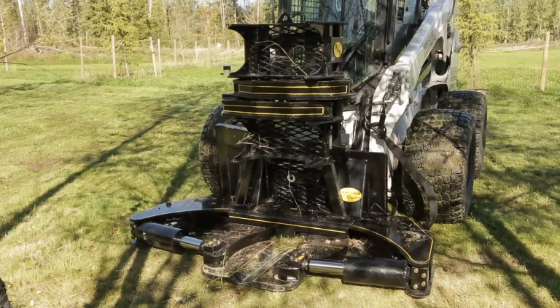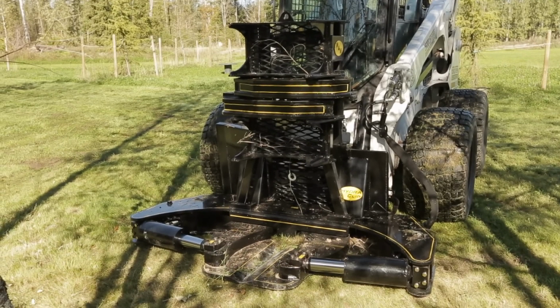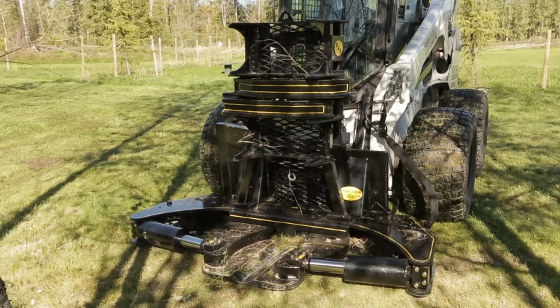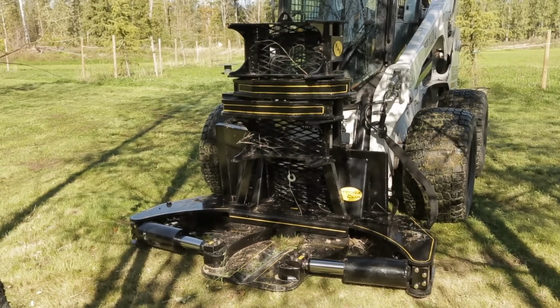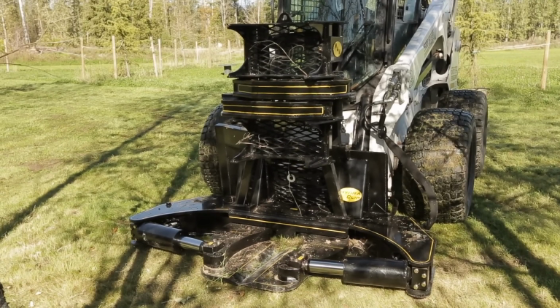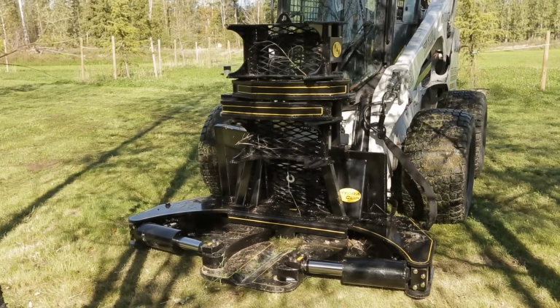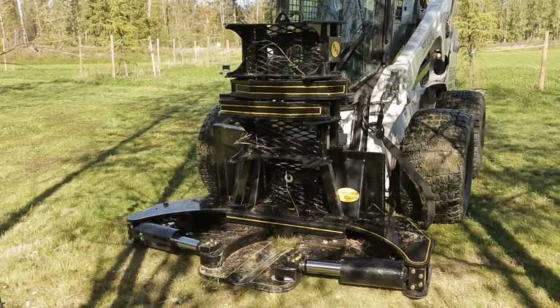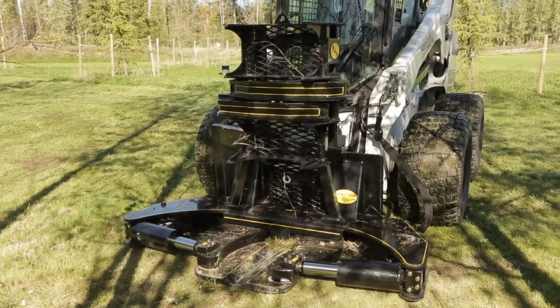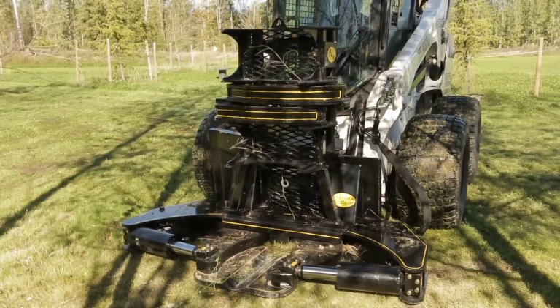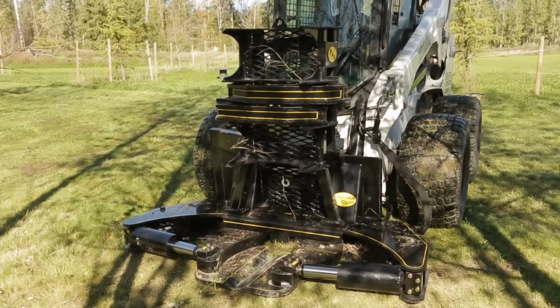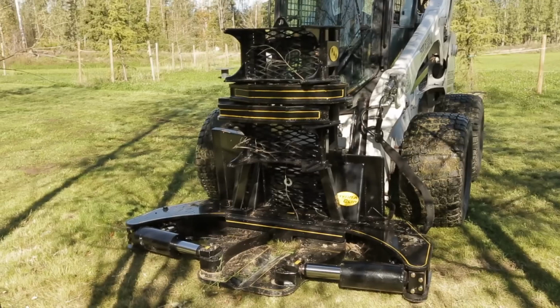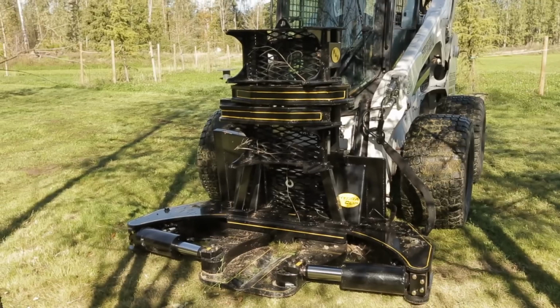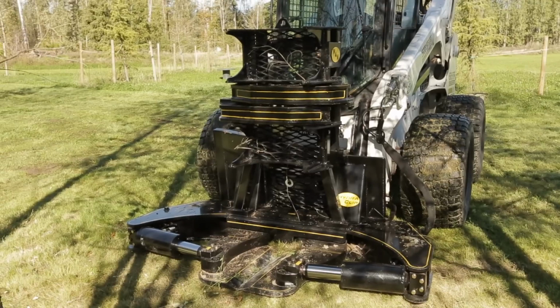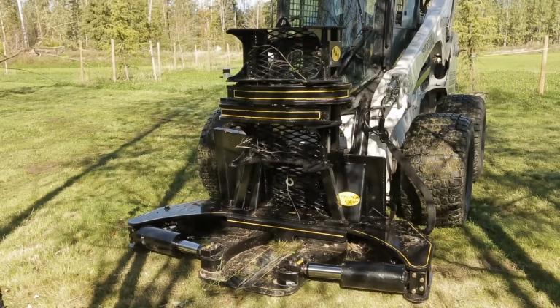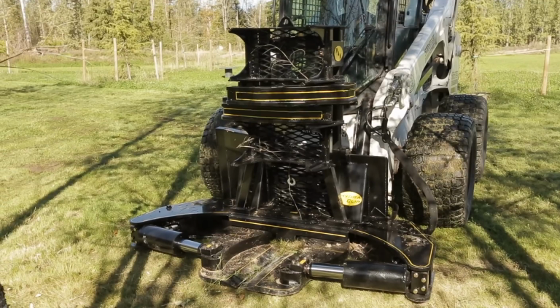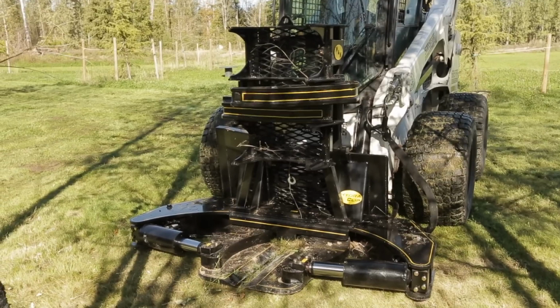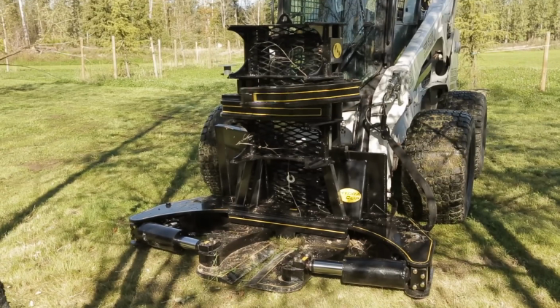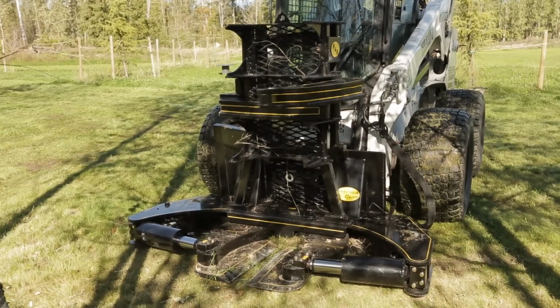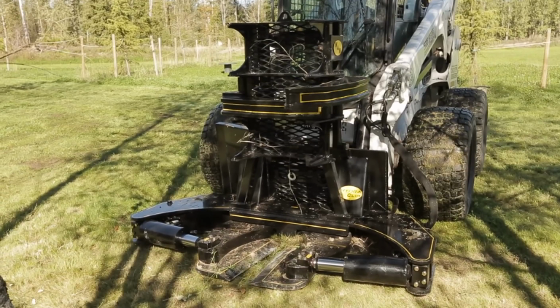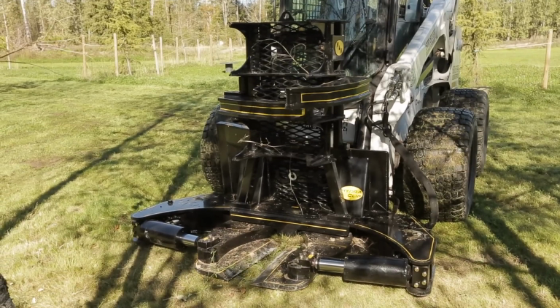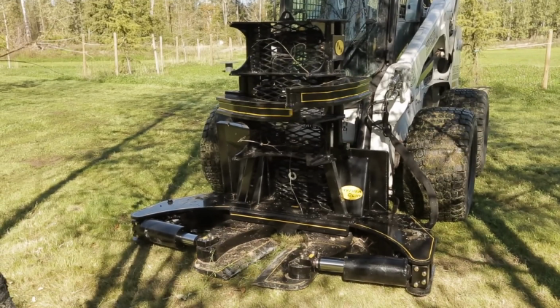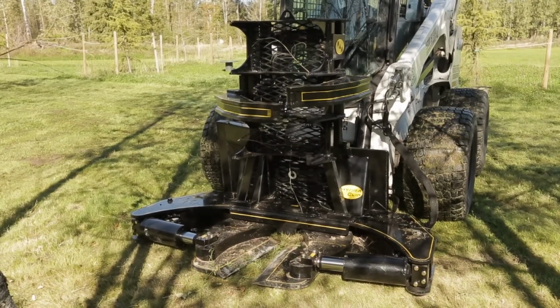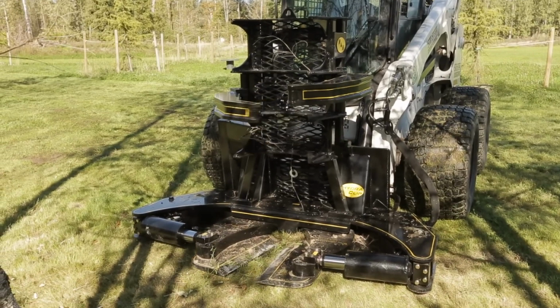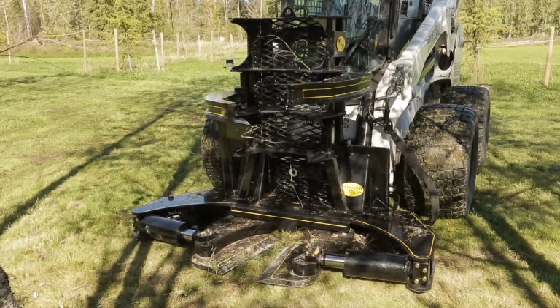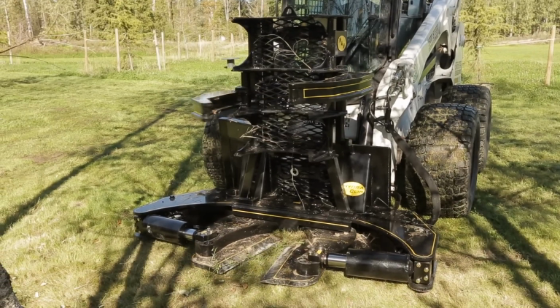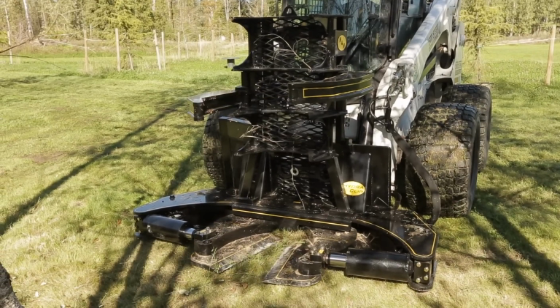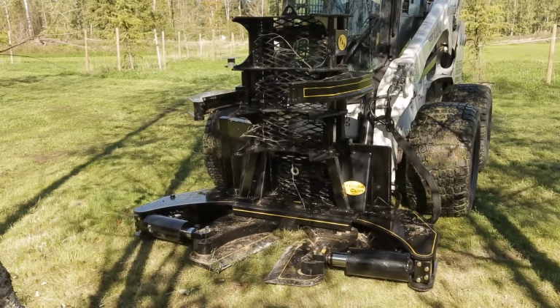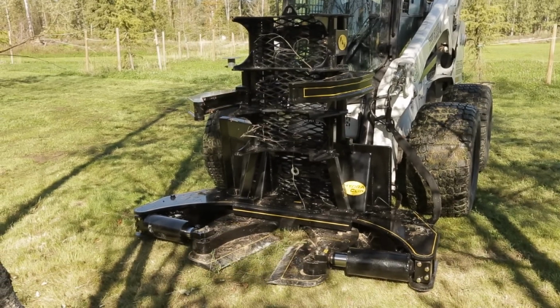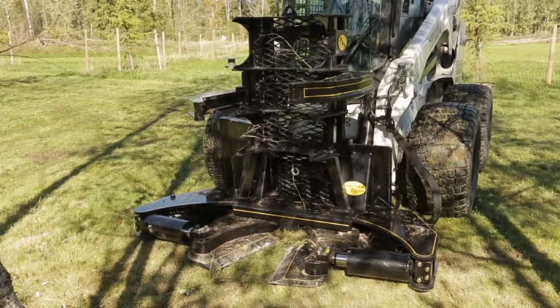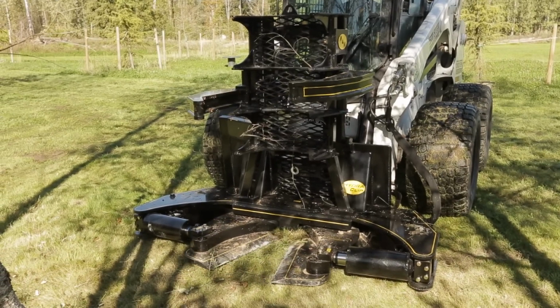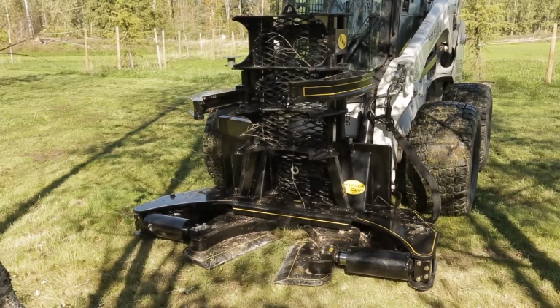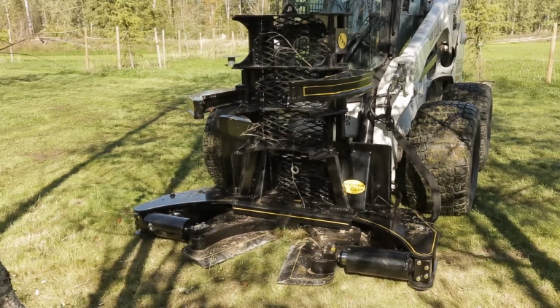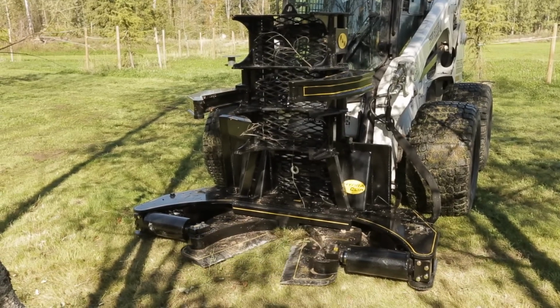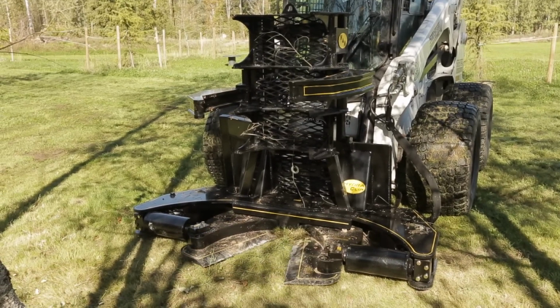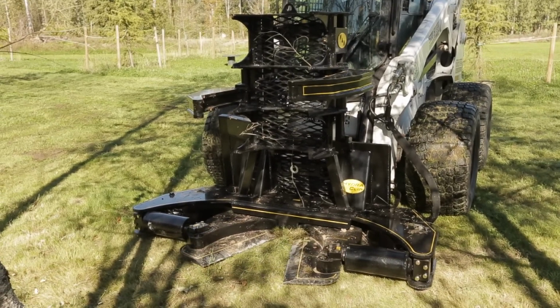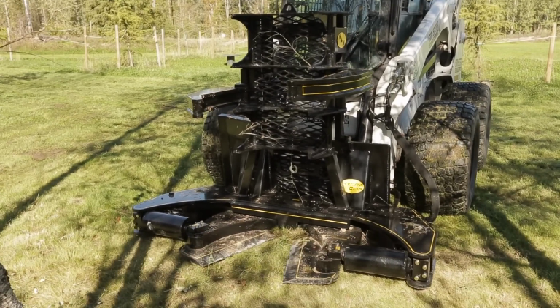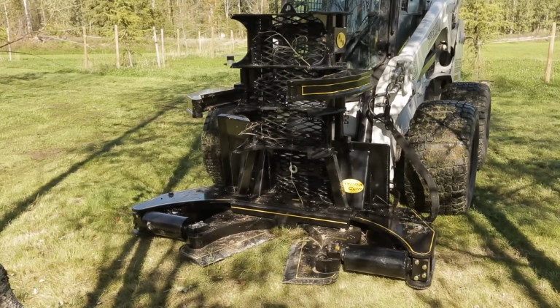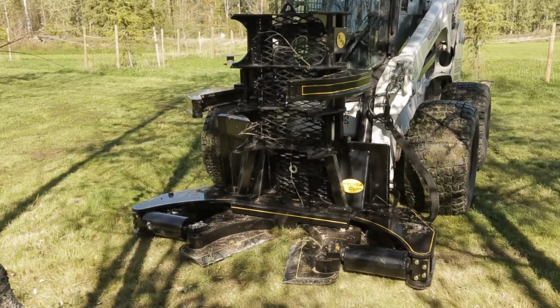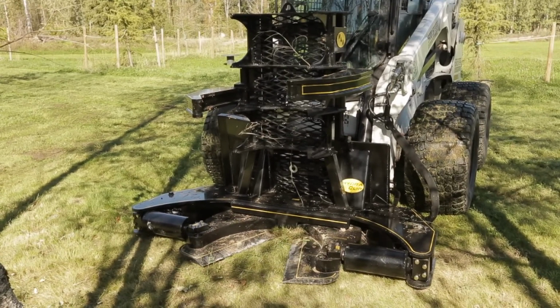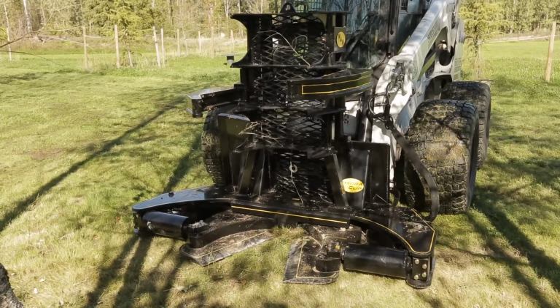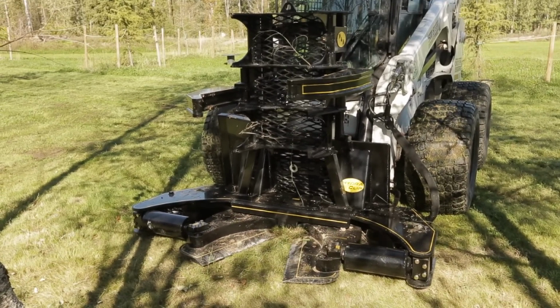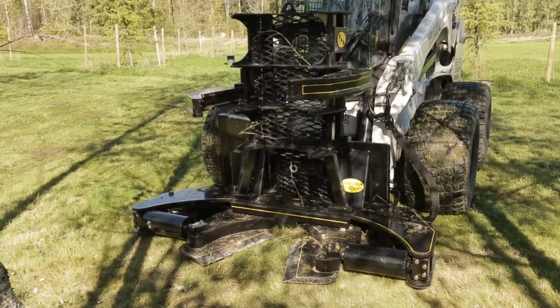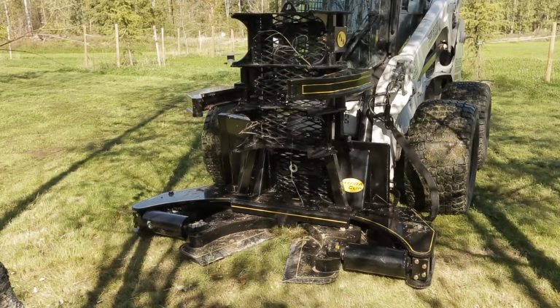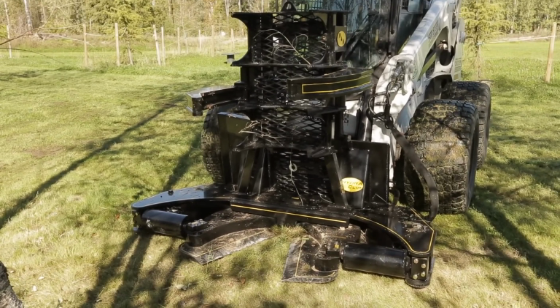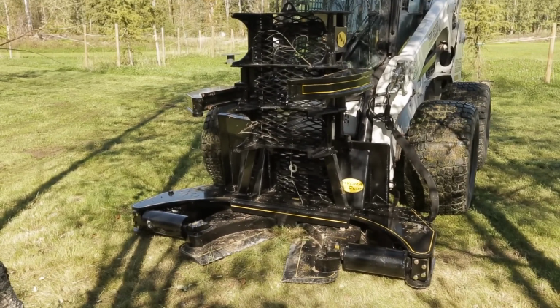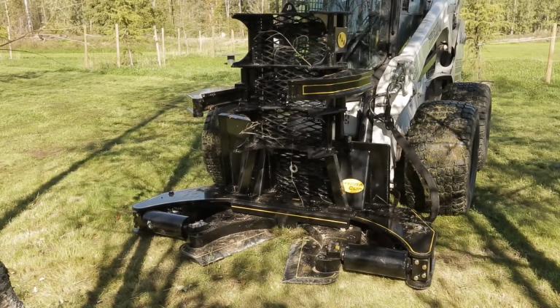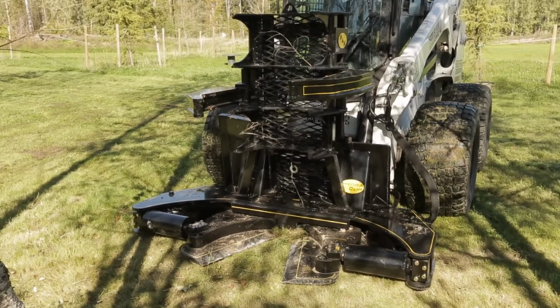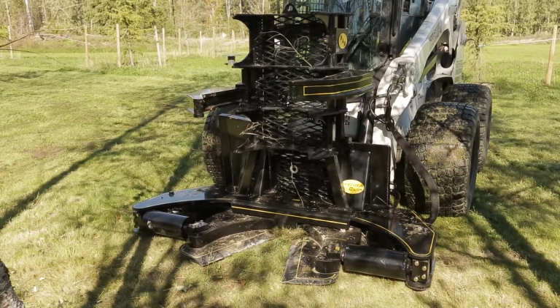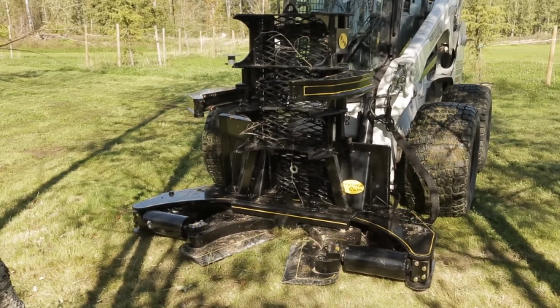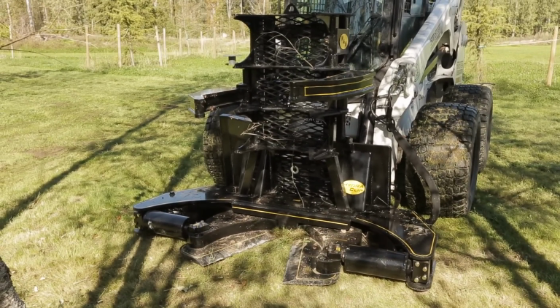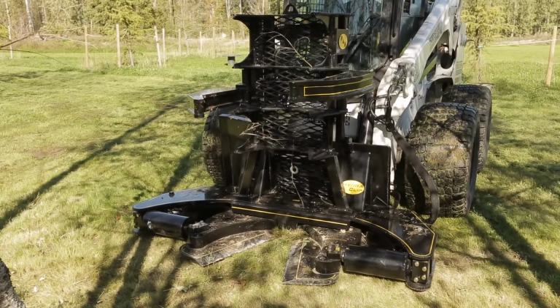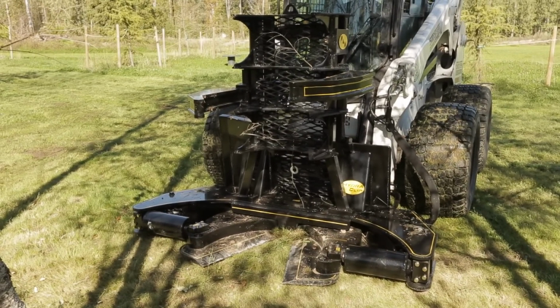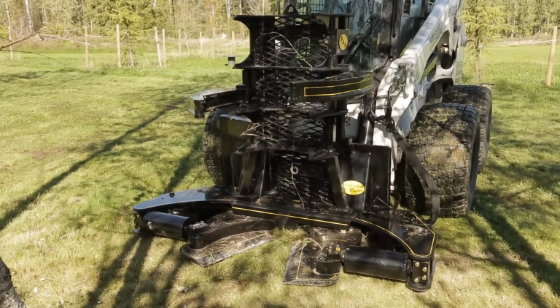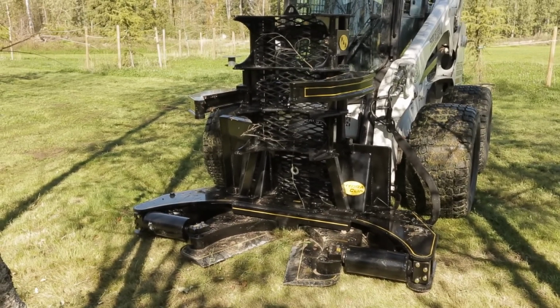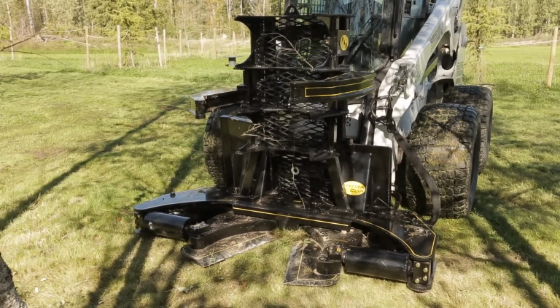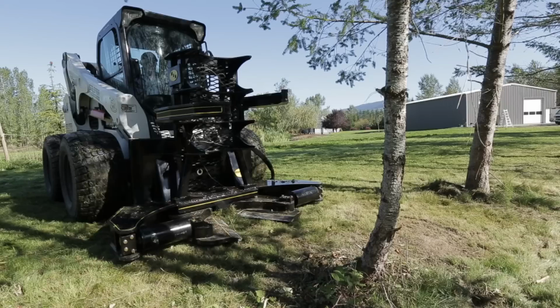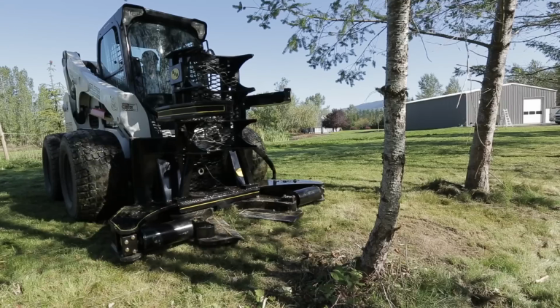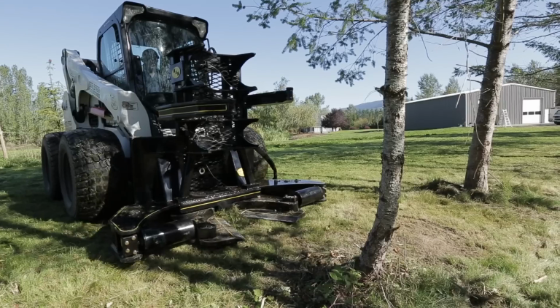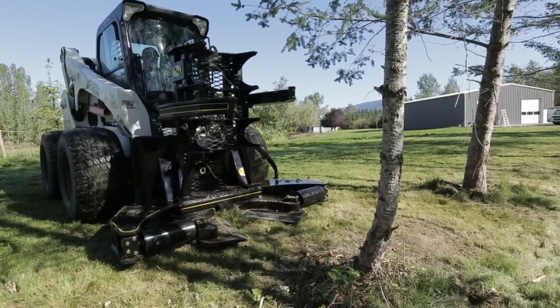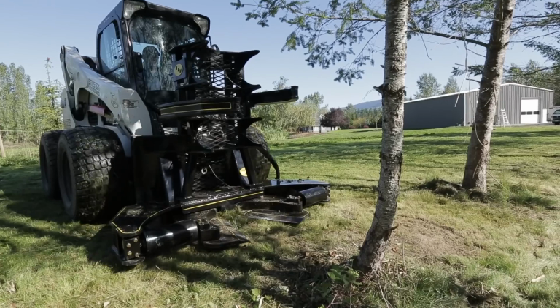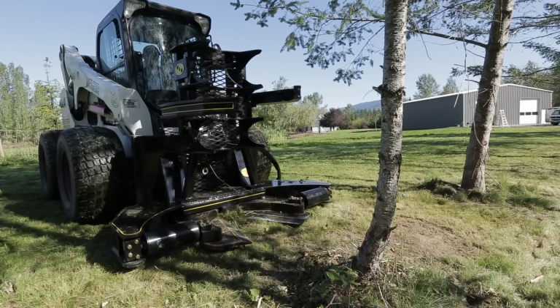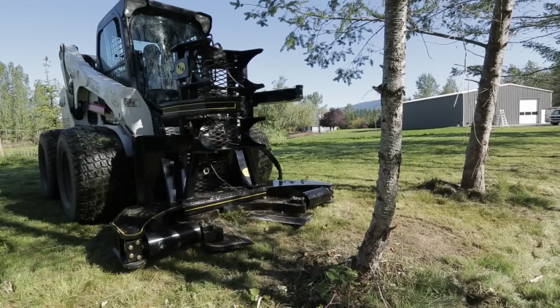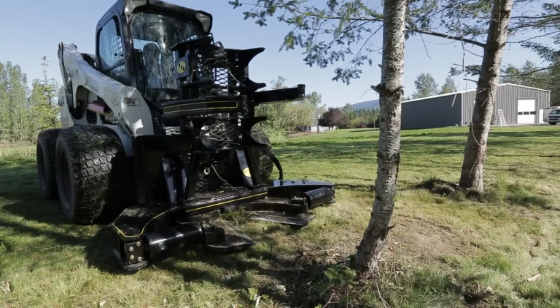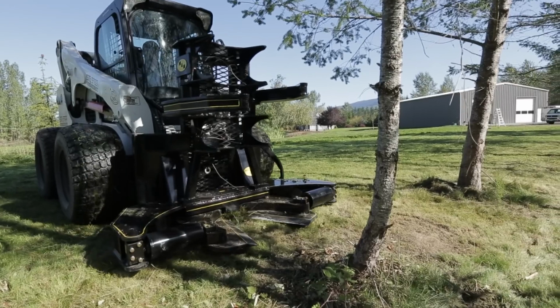You're now ready to cut your first tree. We'll open and close the shear a couple of times just to make sure that there's nothing jammed in it, and then let's do some cutting.